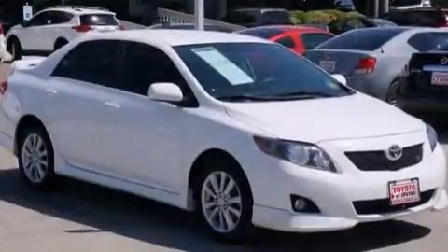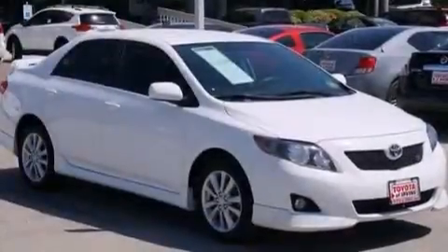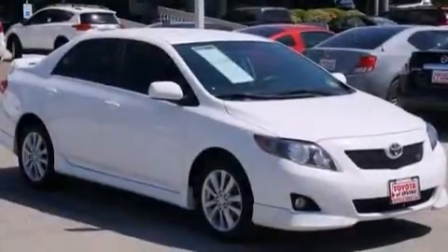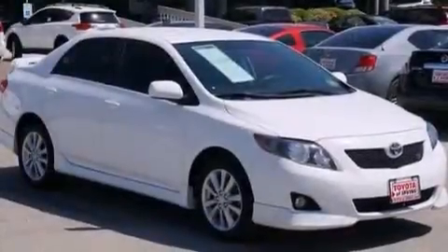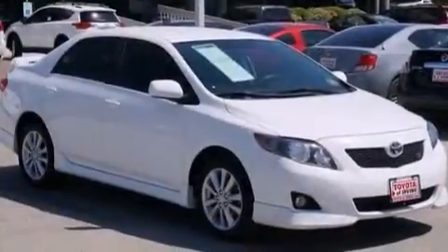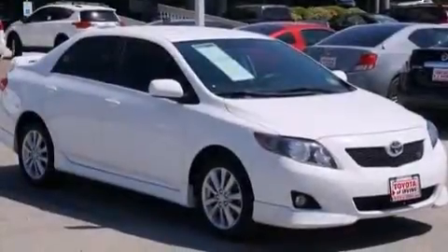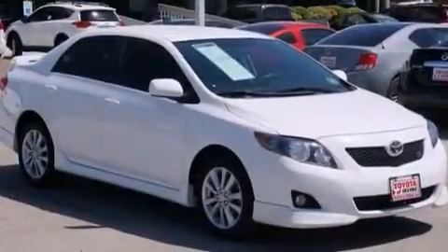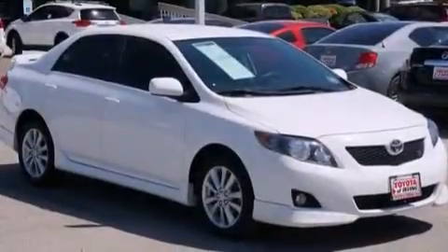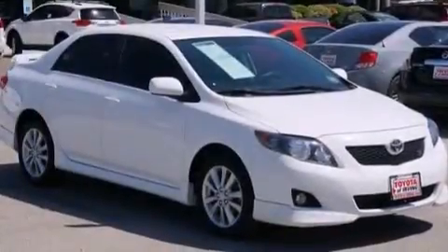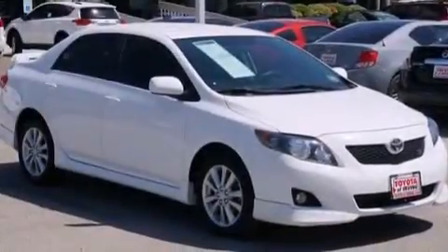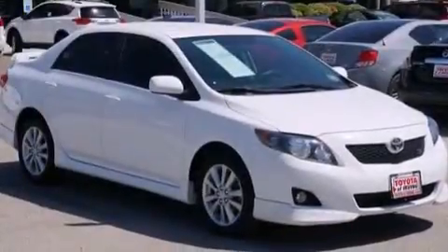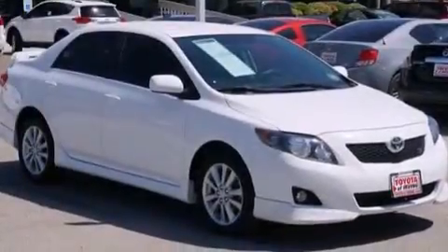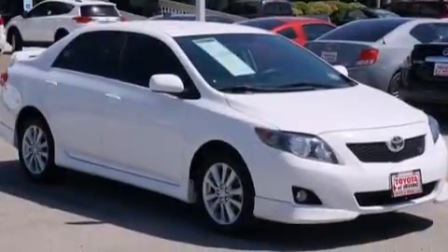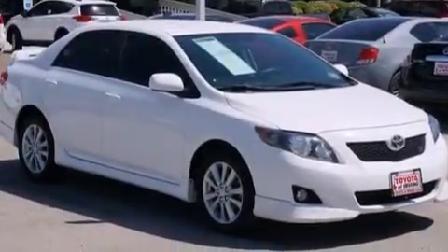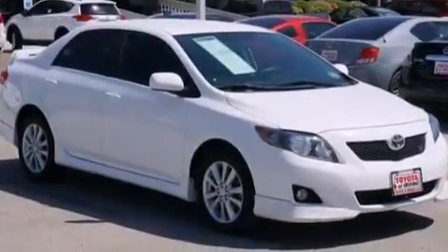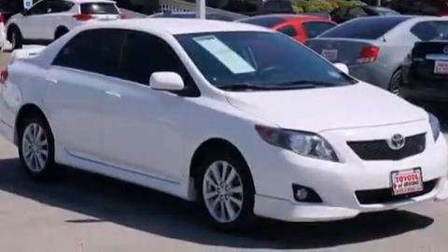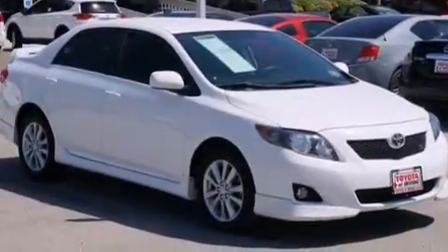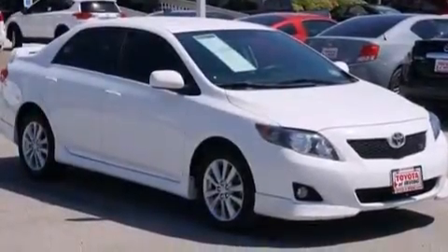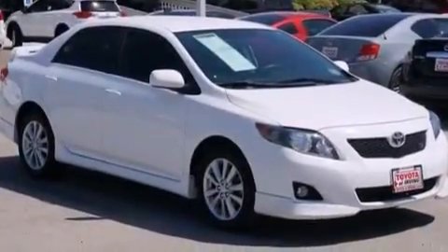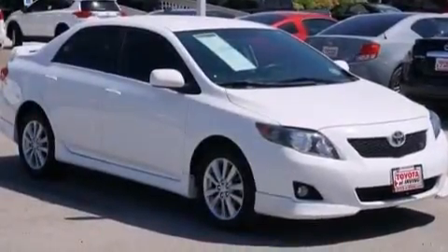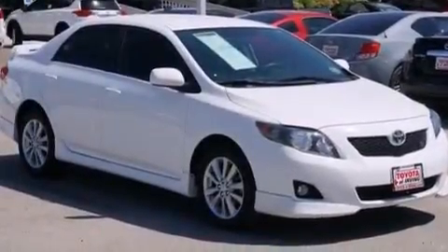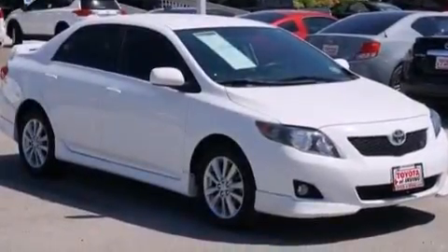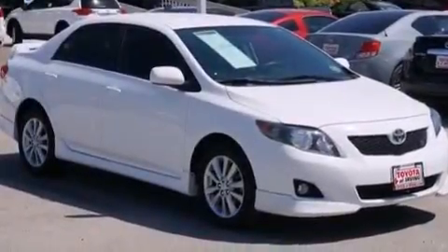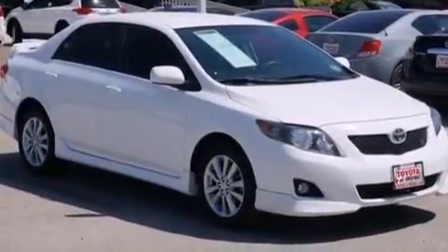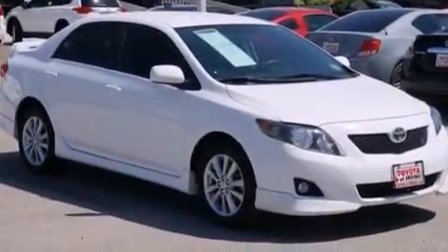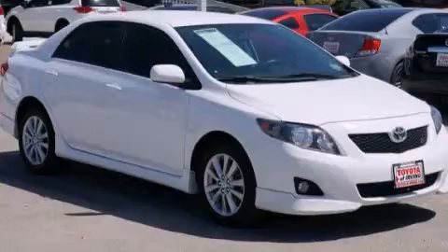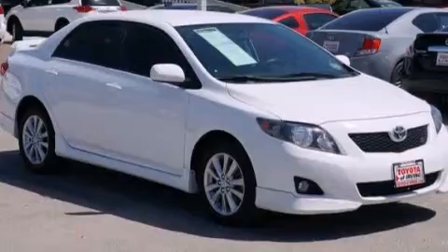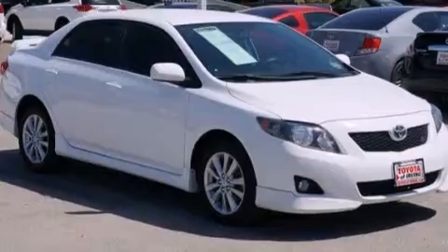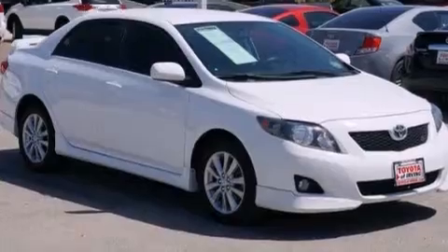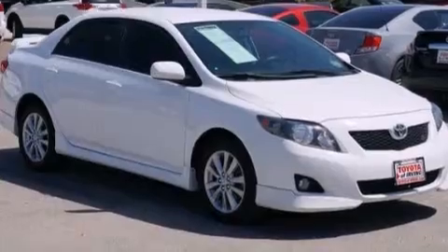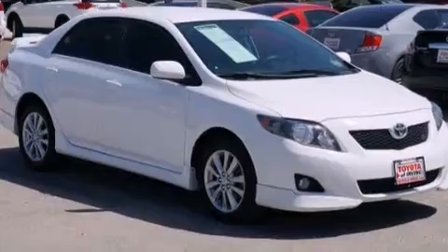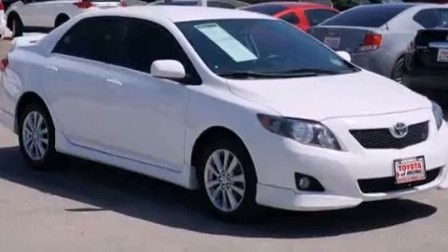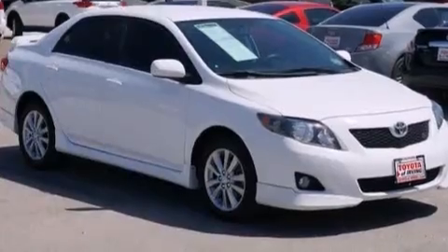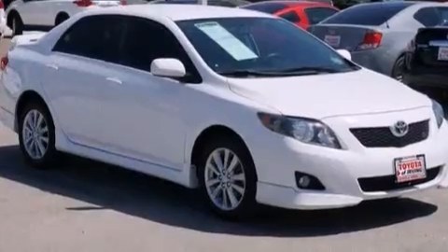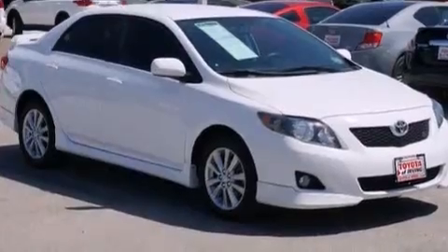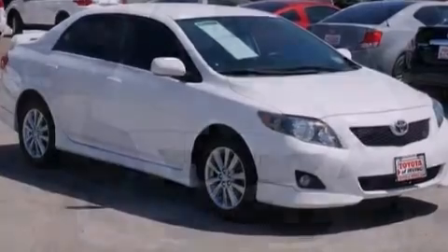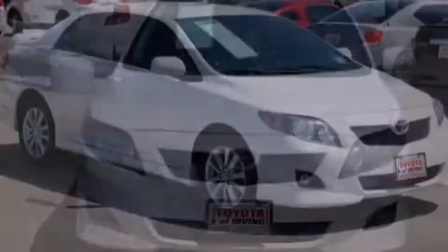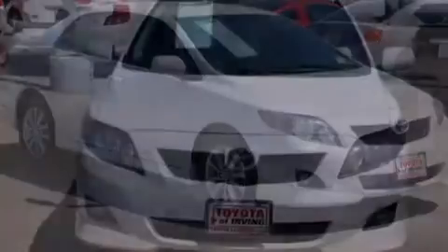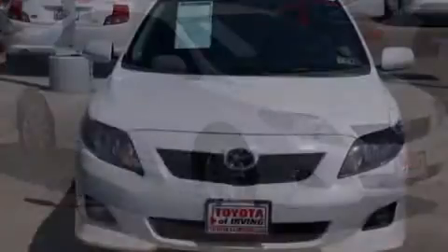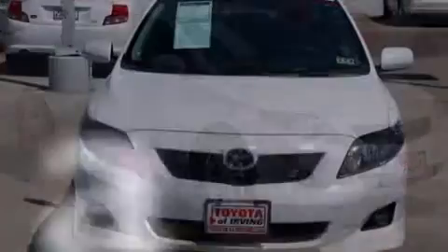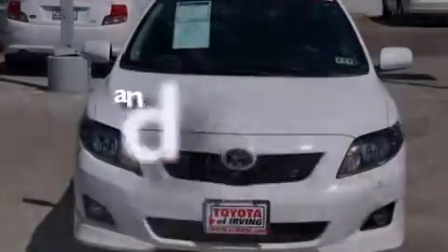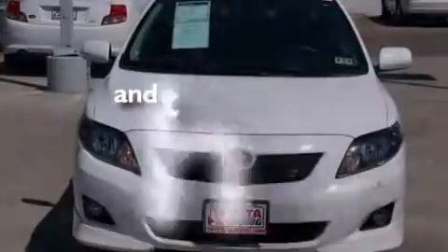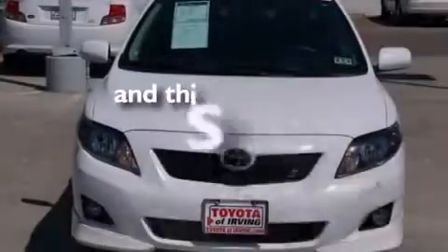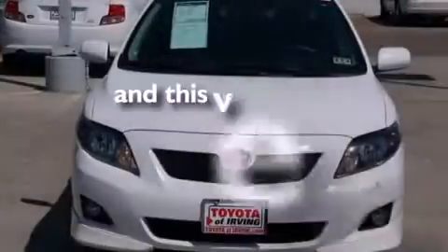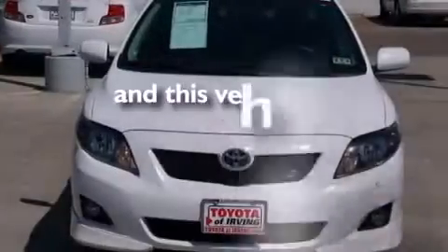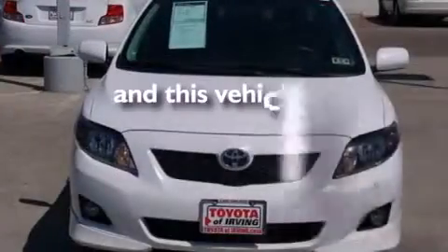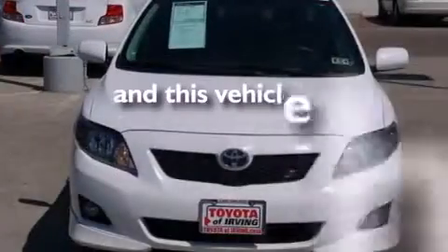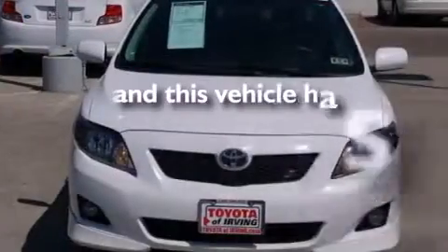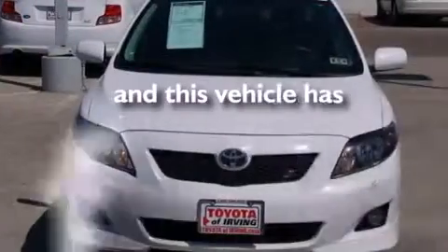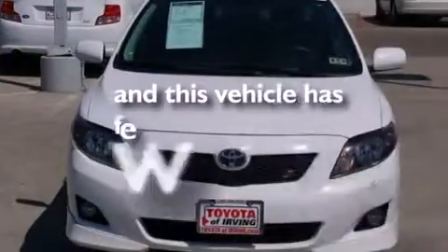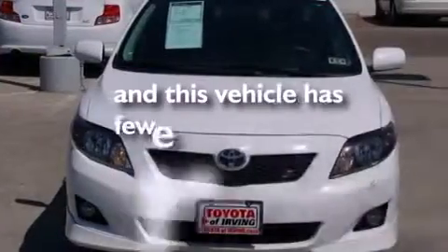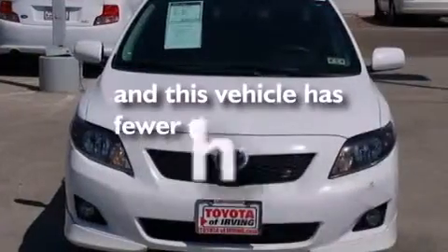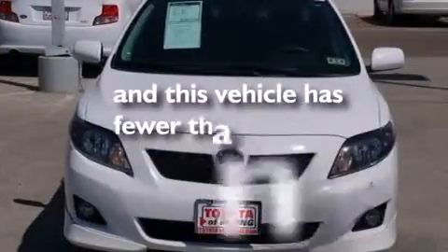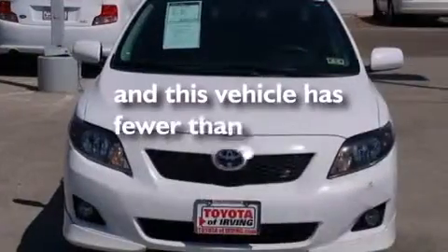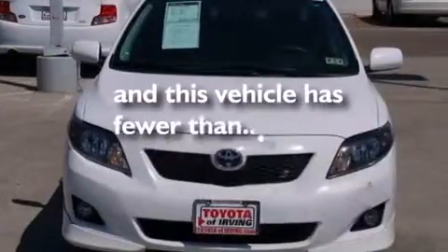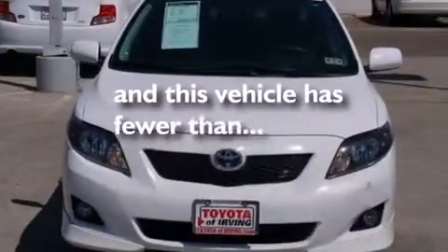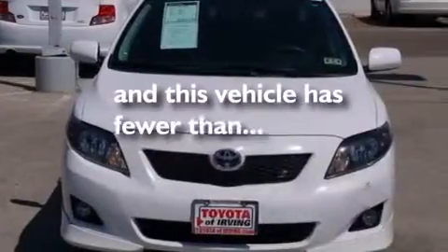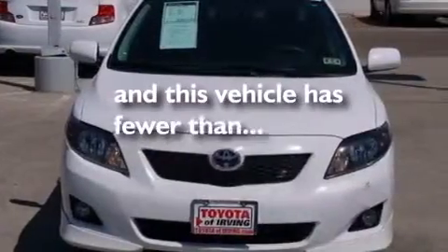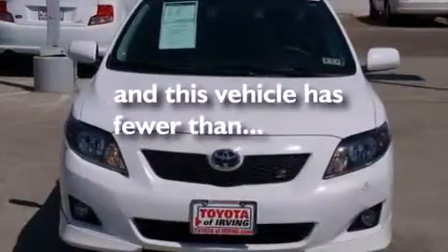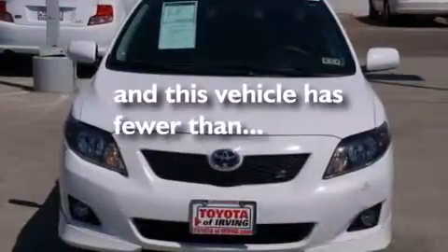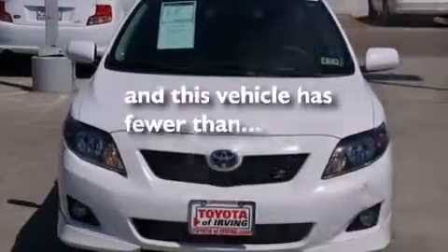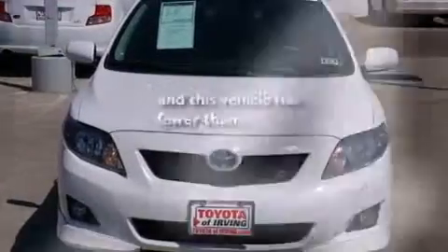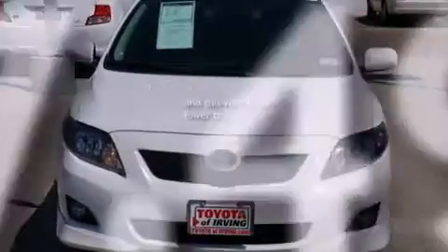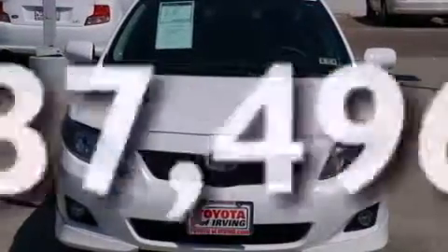Rear-seat child-proof door locks, air conditioning. And this vehicle has fewer than 38,000 miles on the odometer.